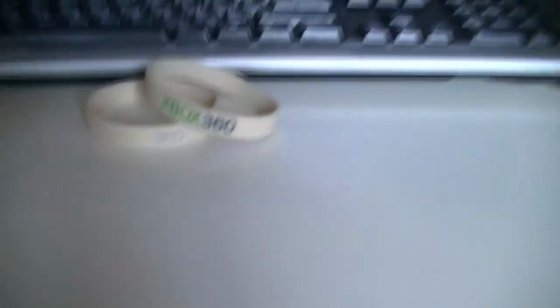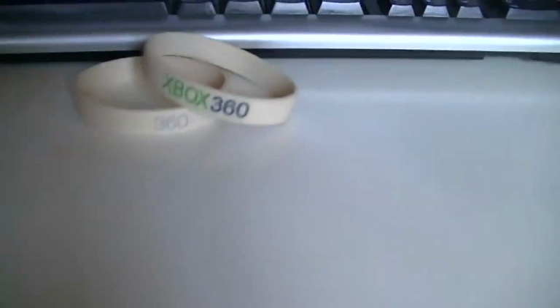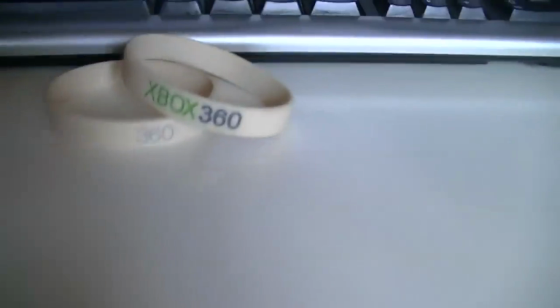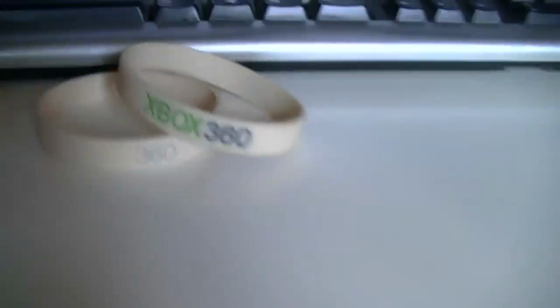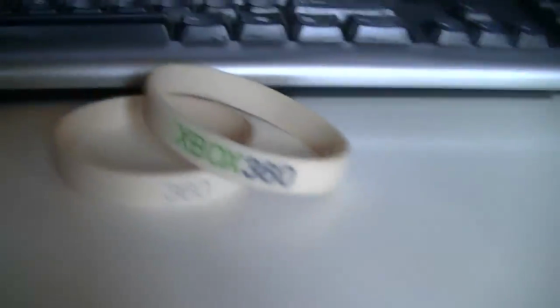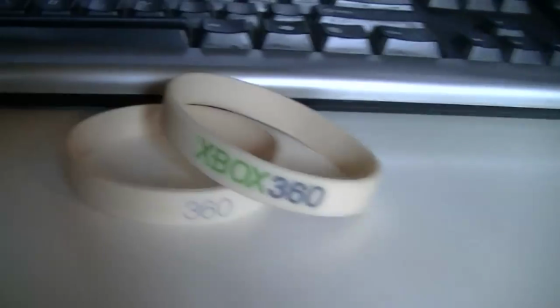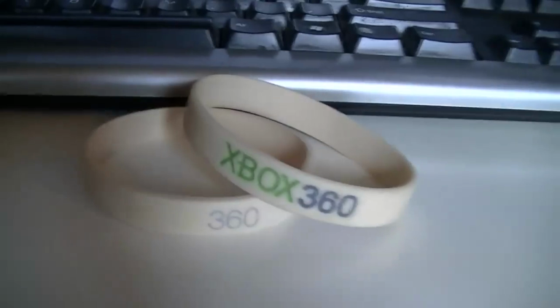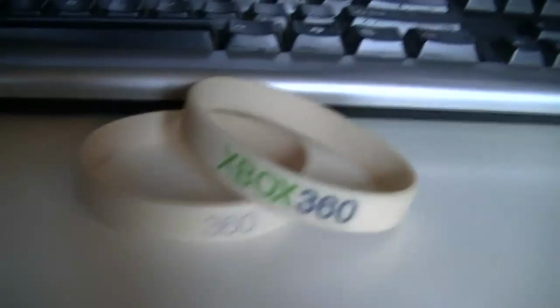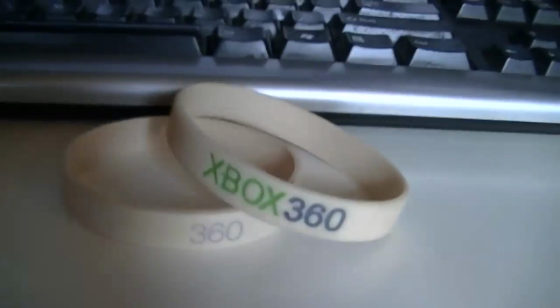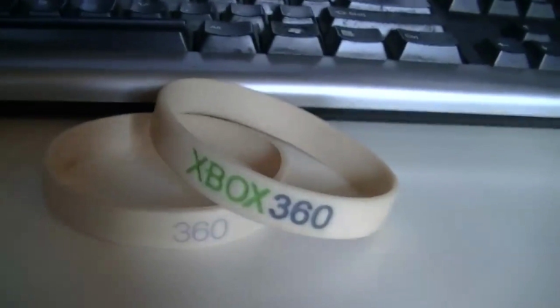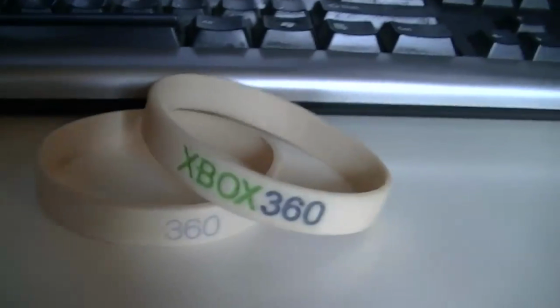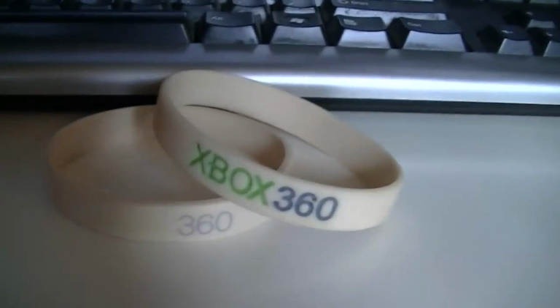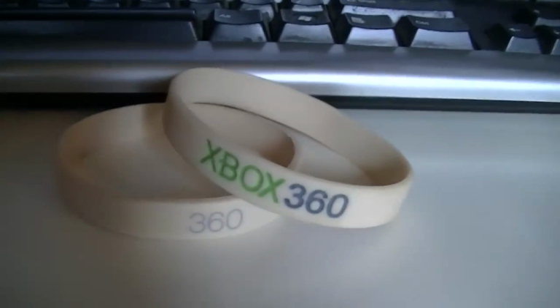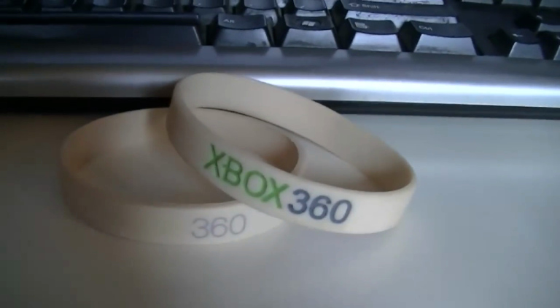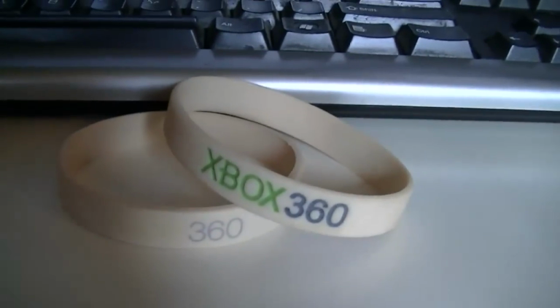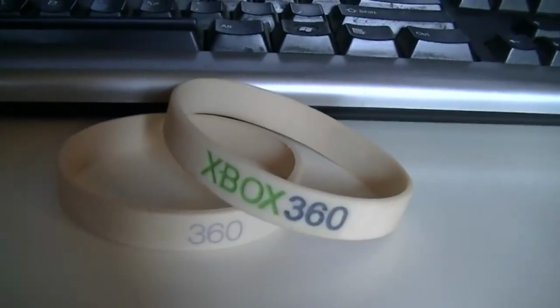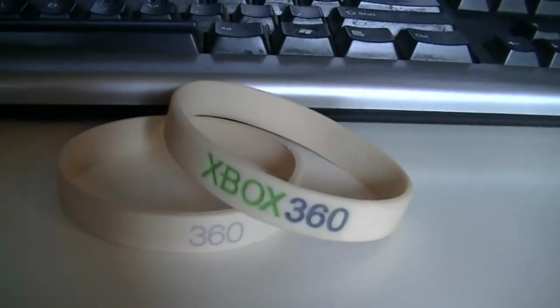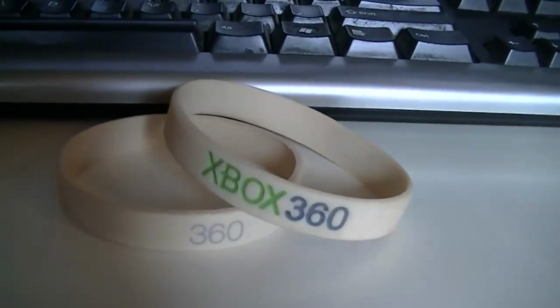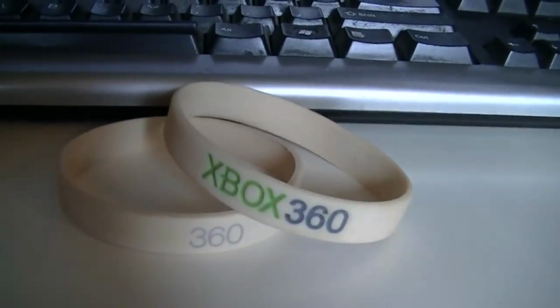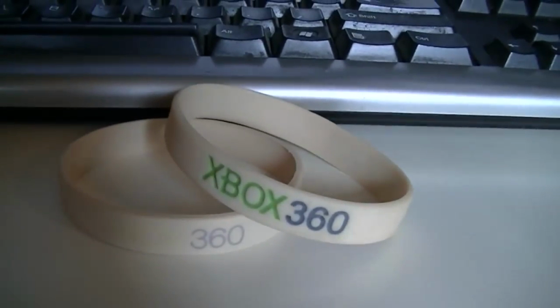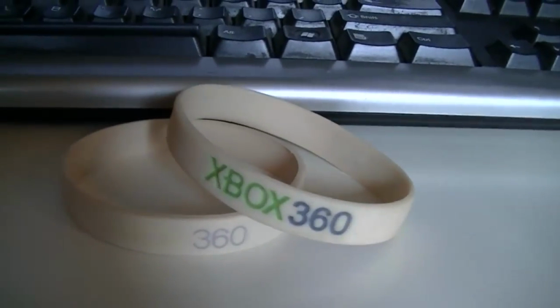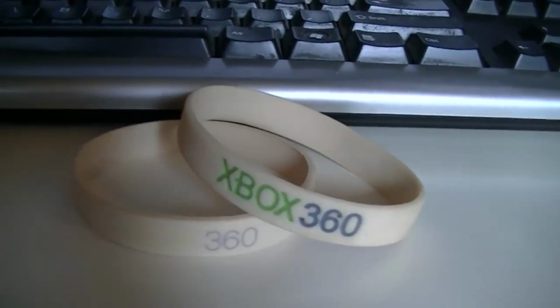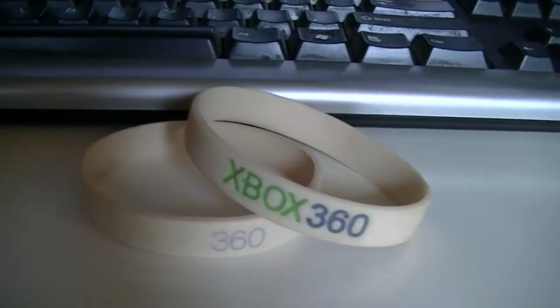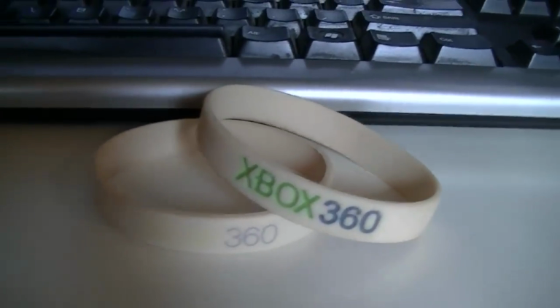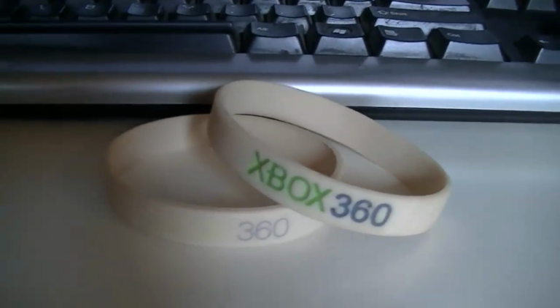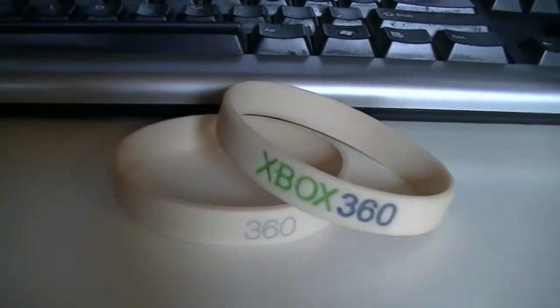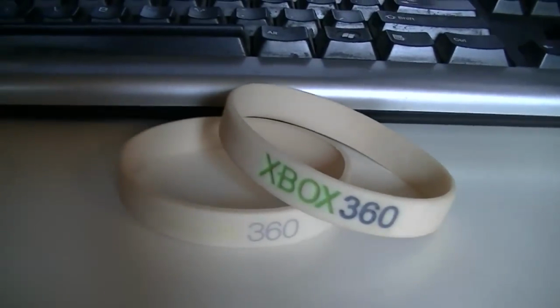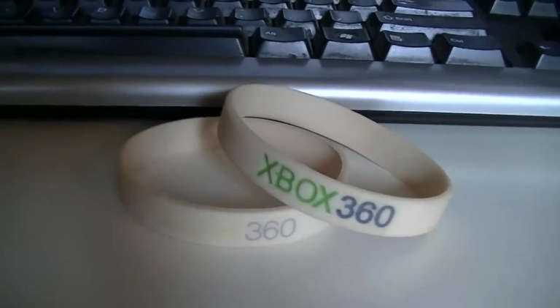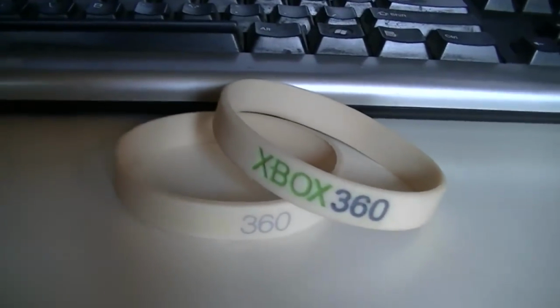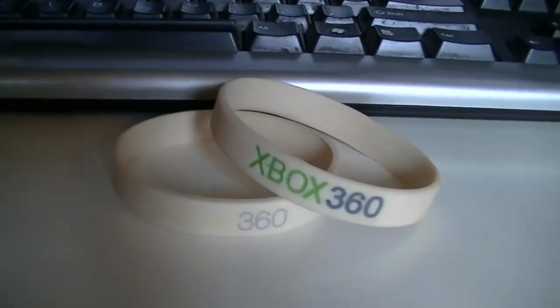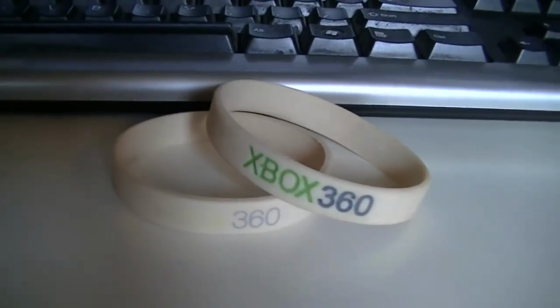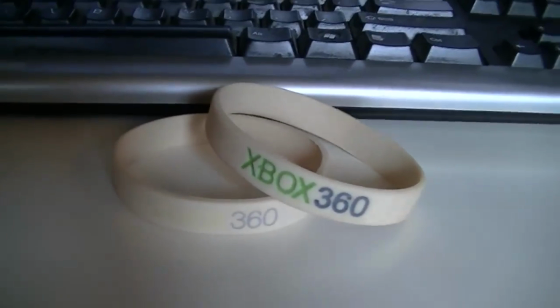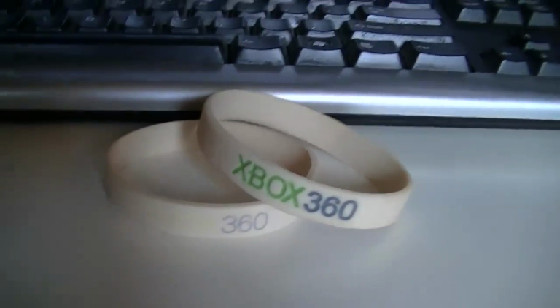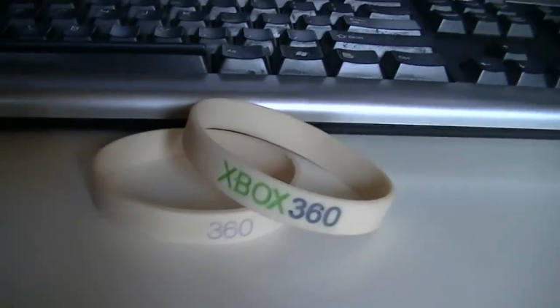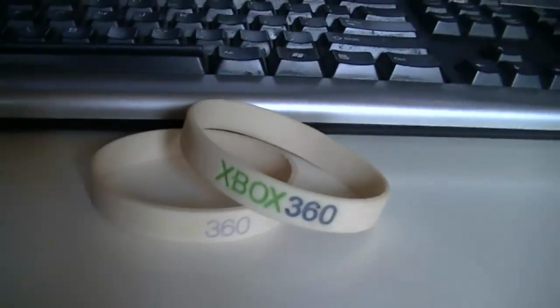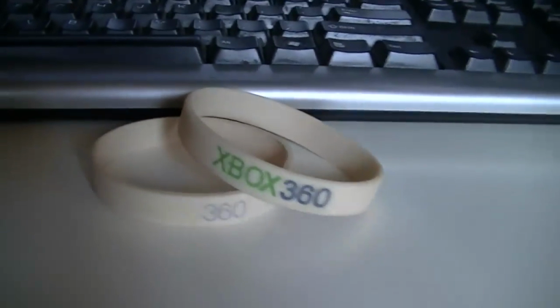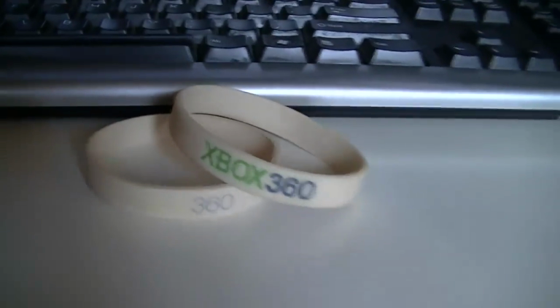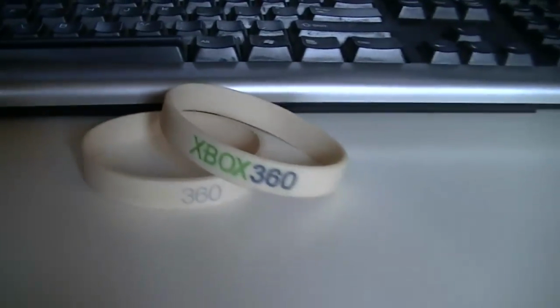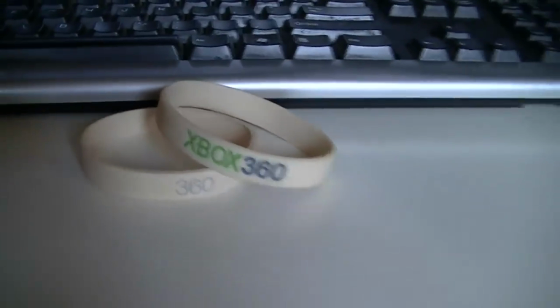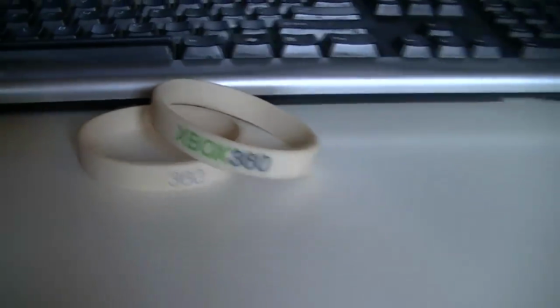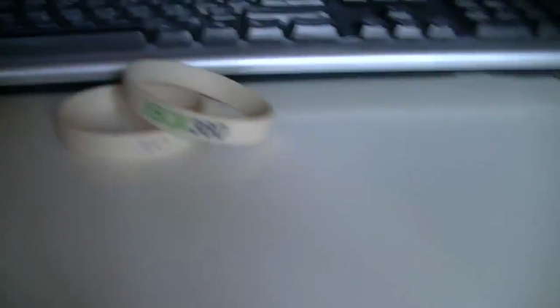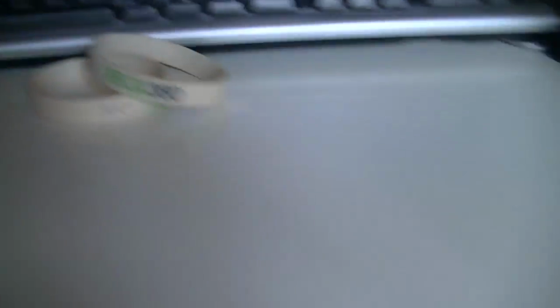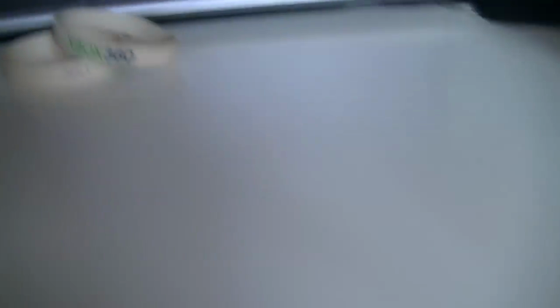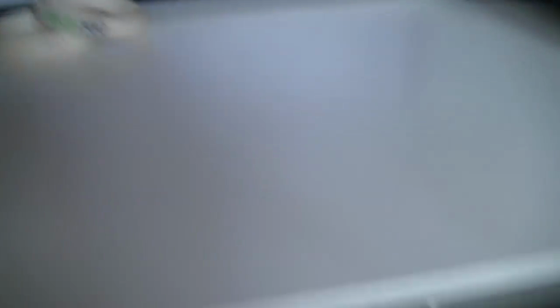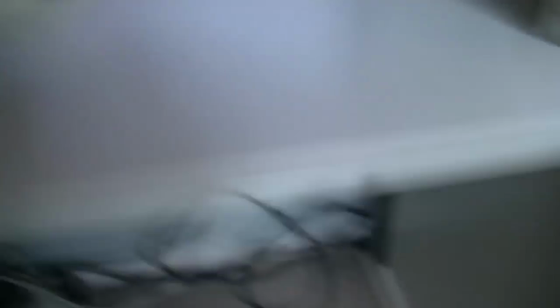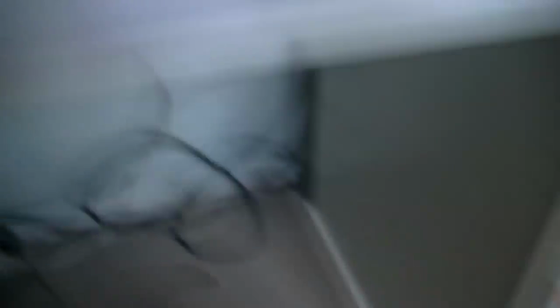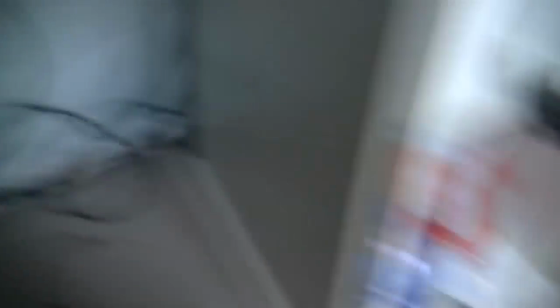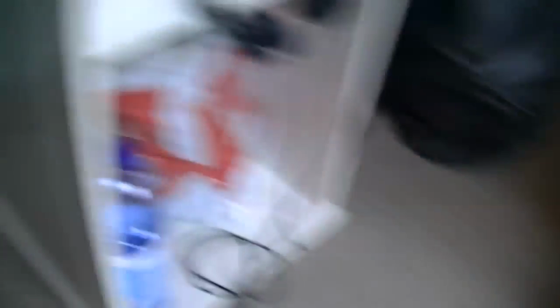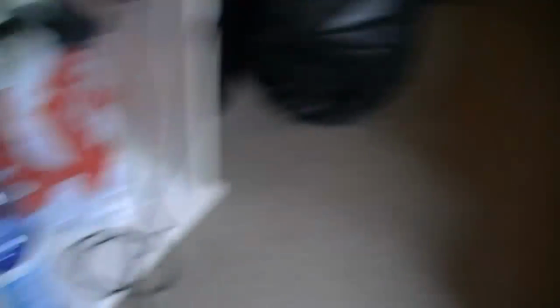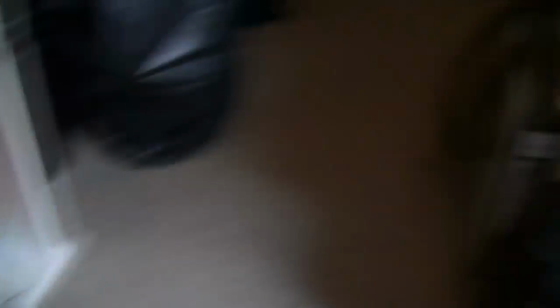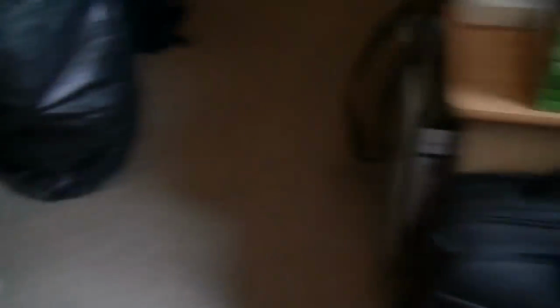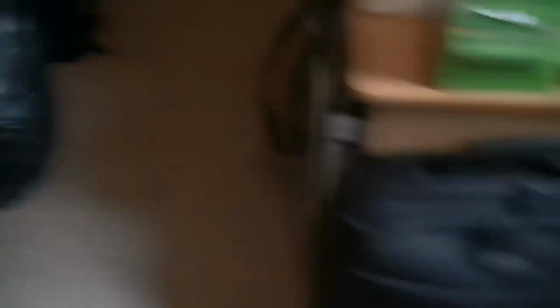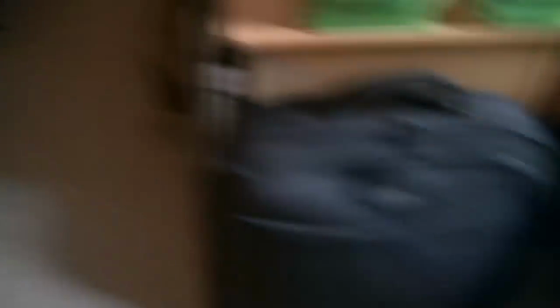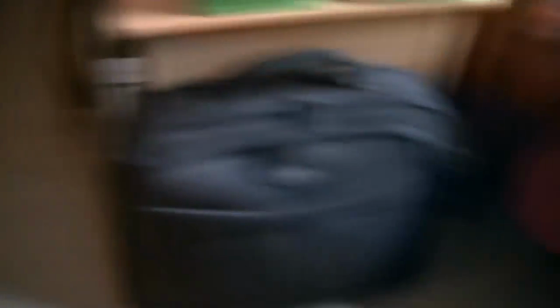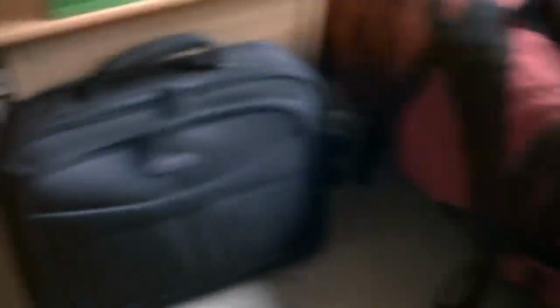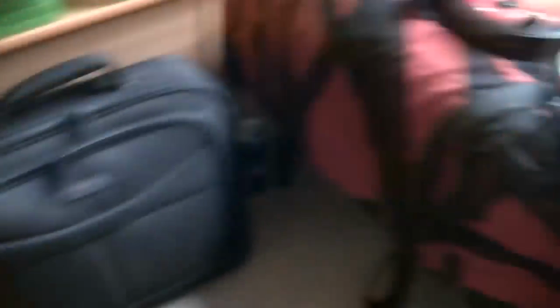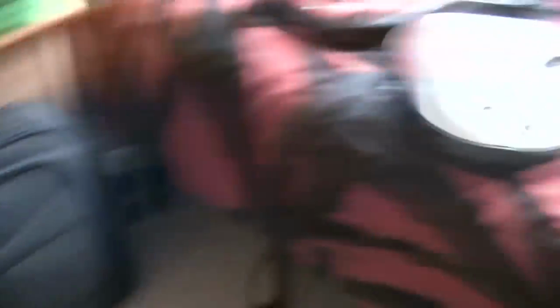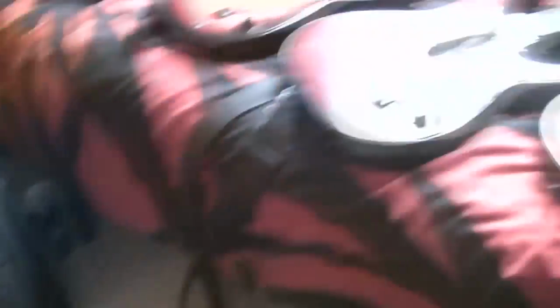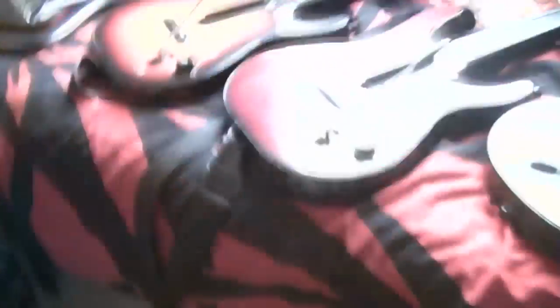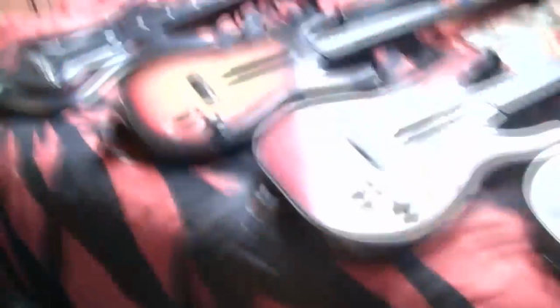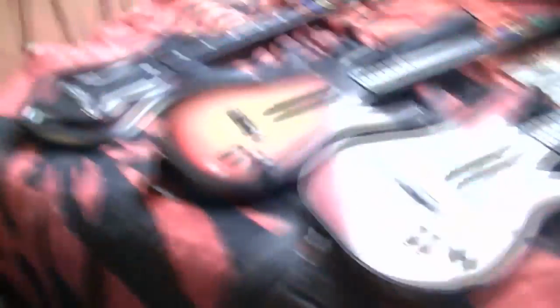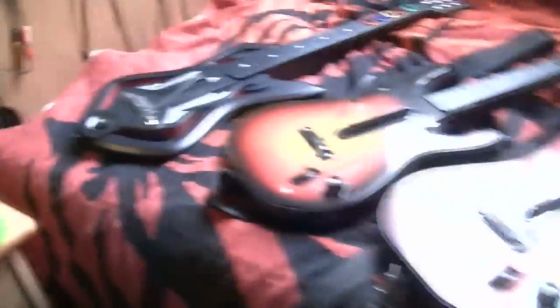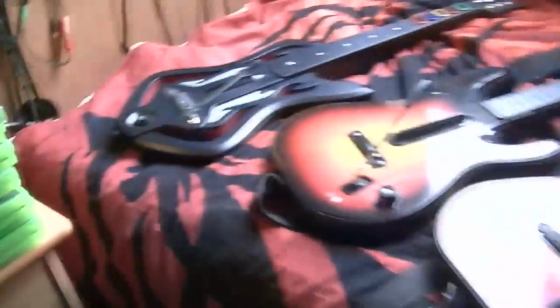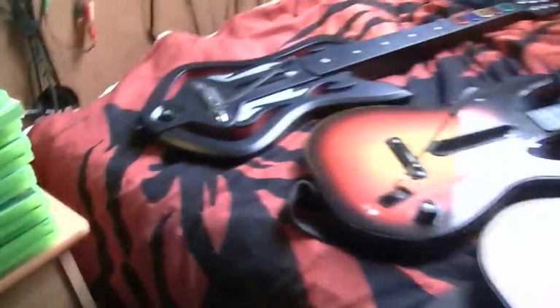The next bit I got is two wristbands from the Xbox 360. Let's move on to the side here.